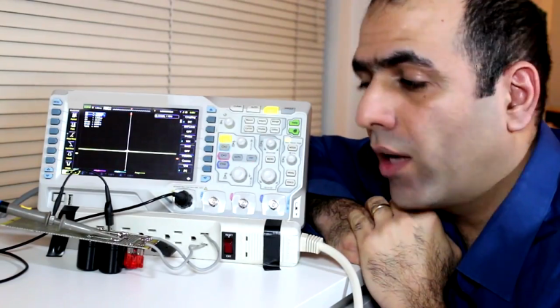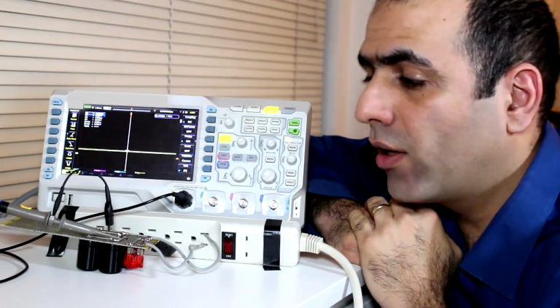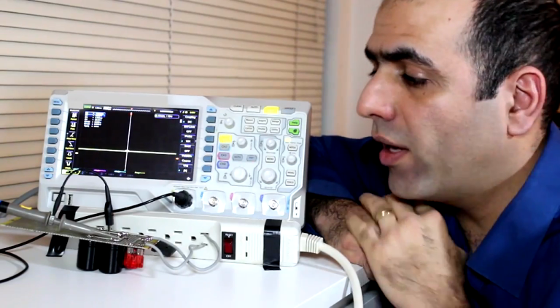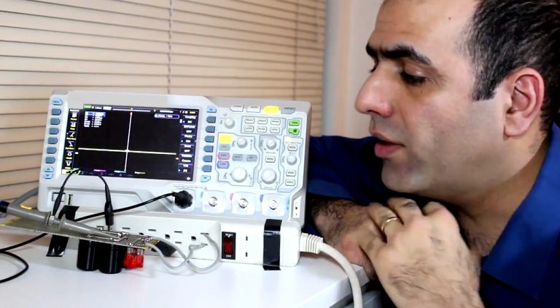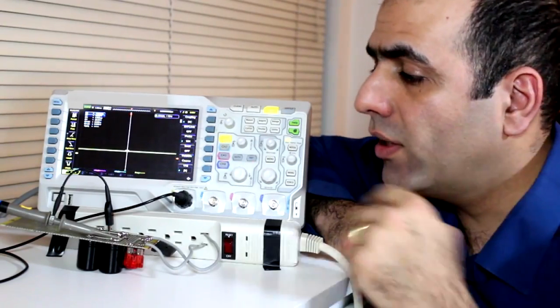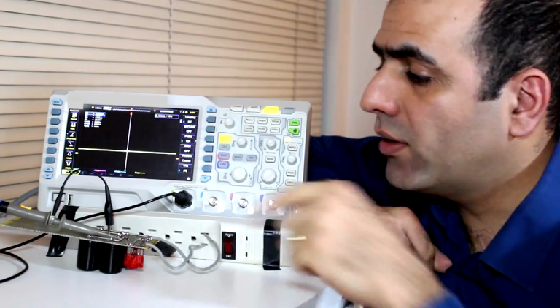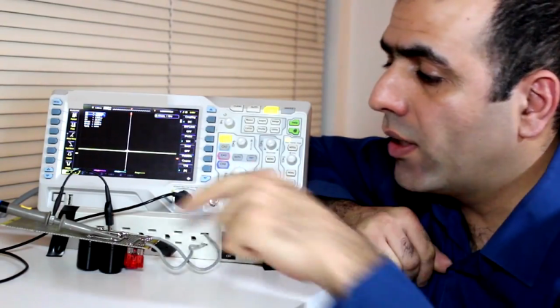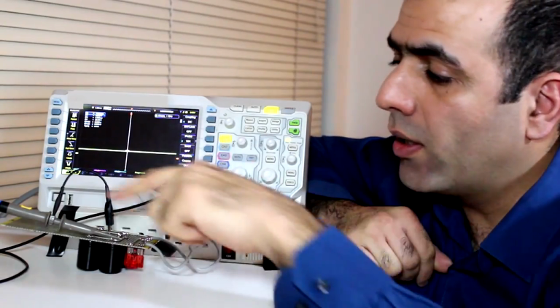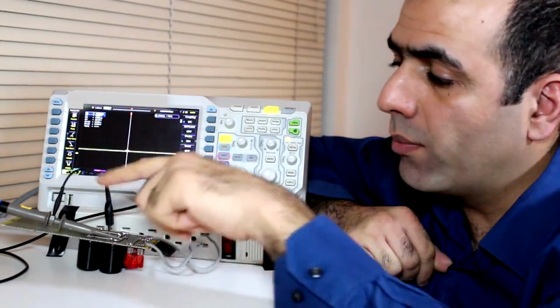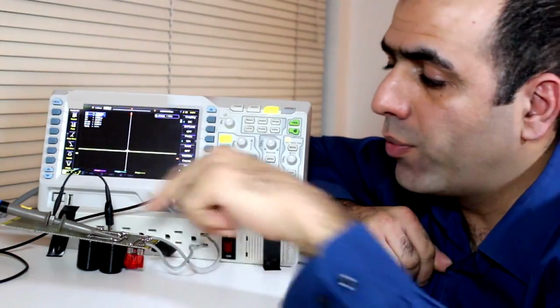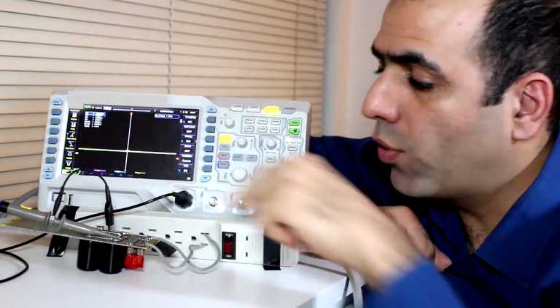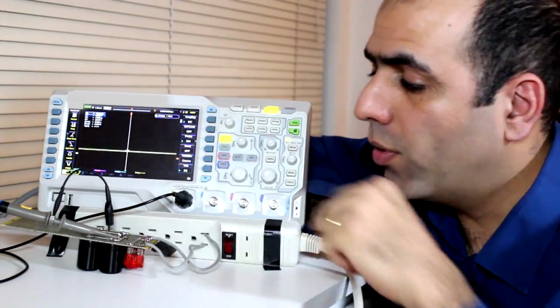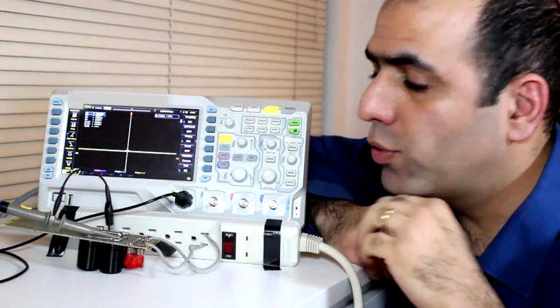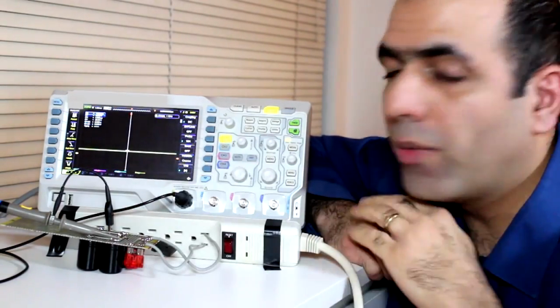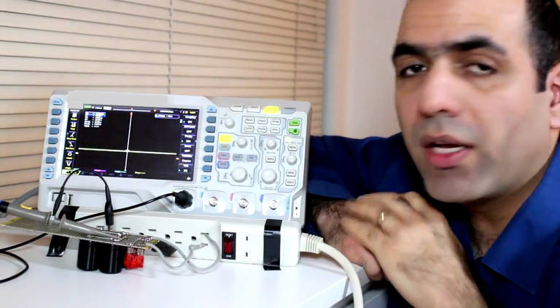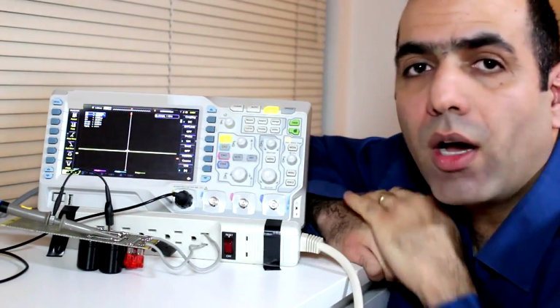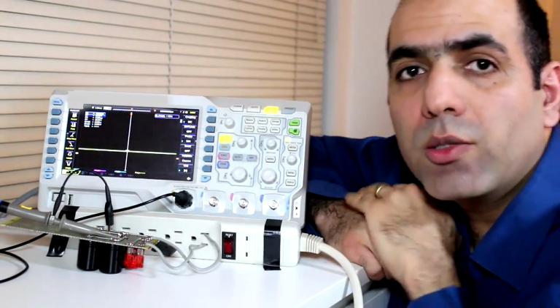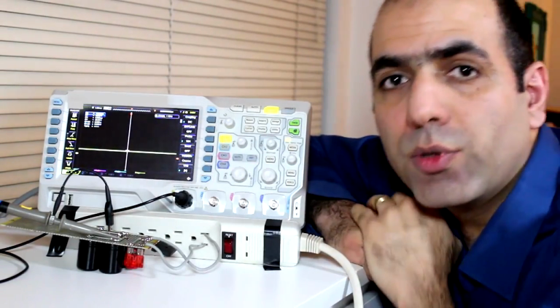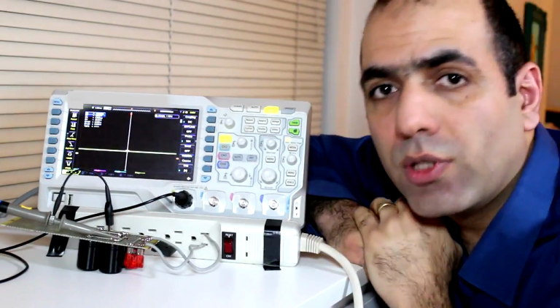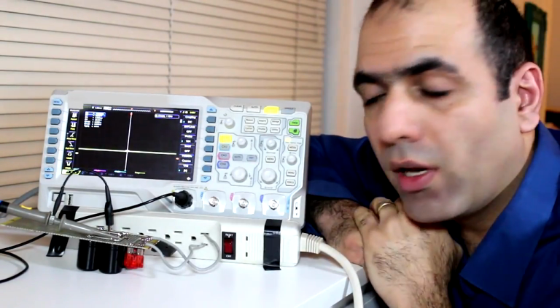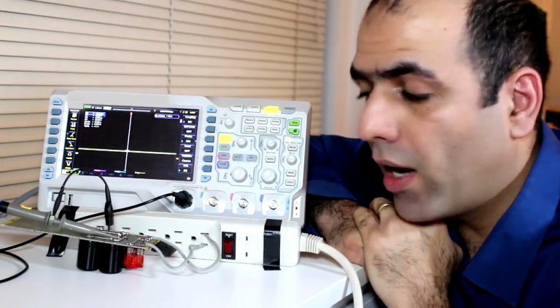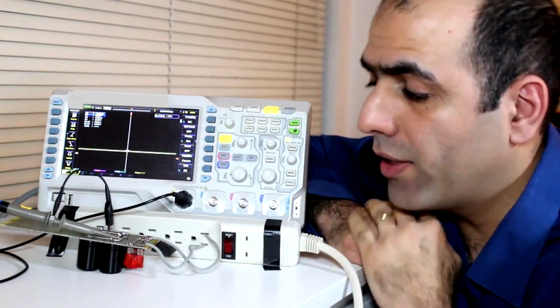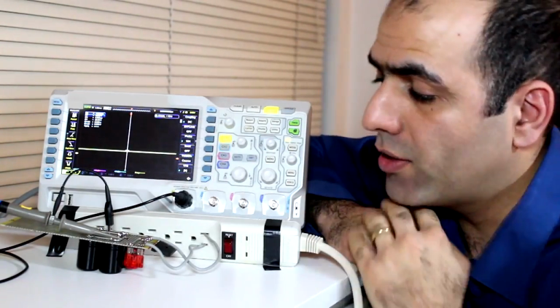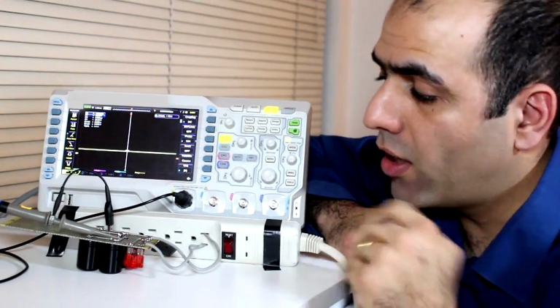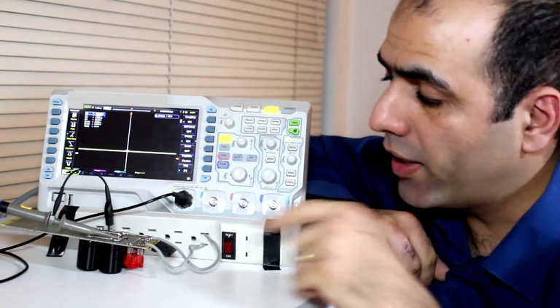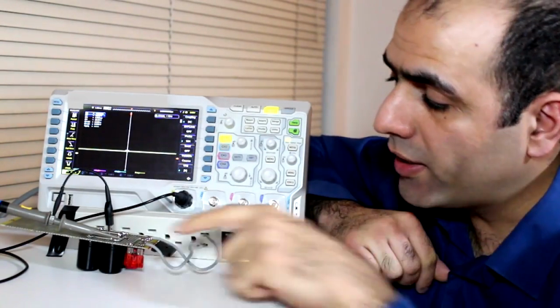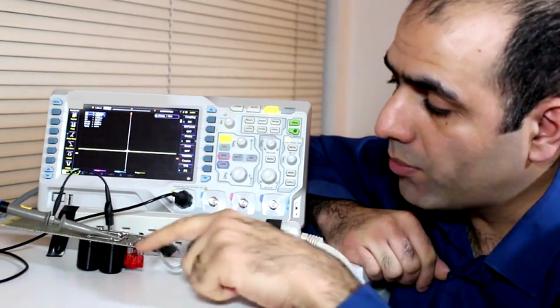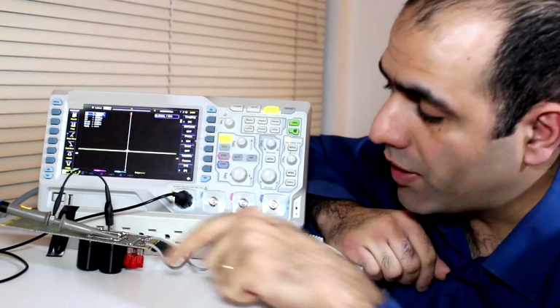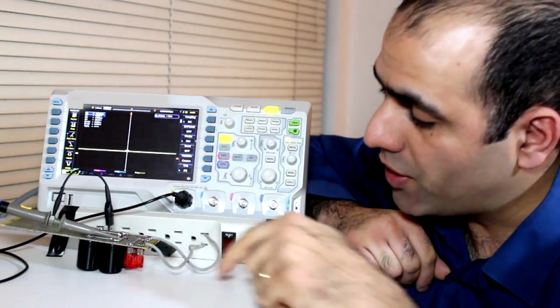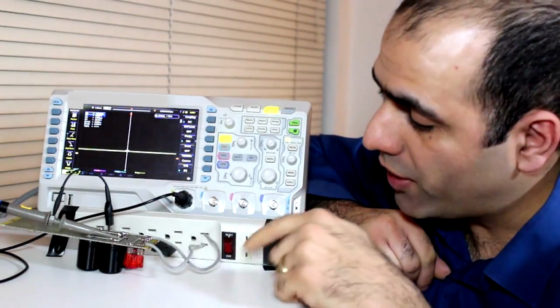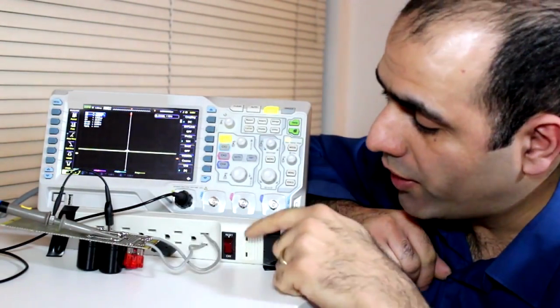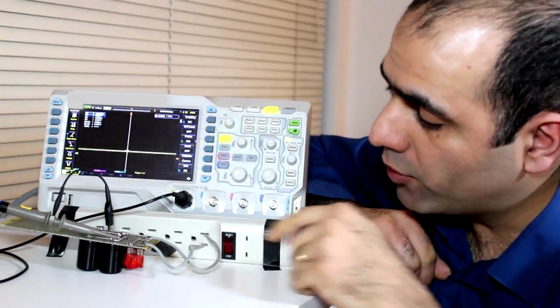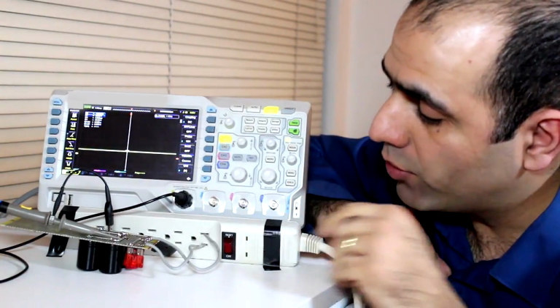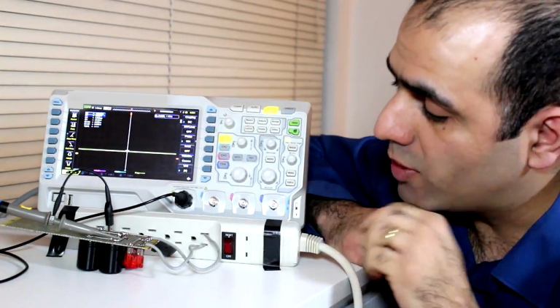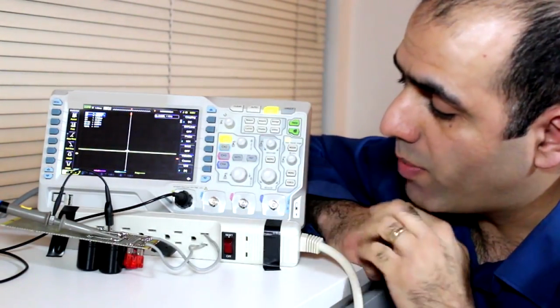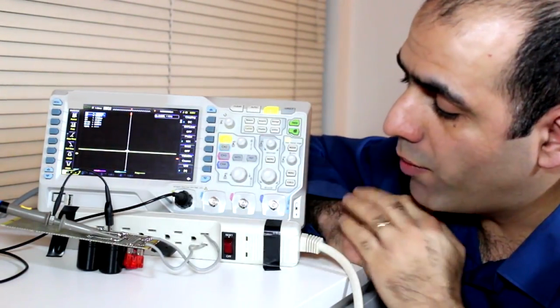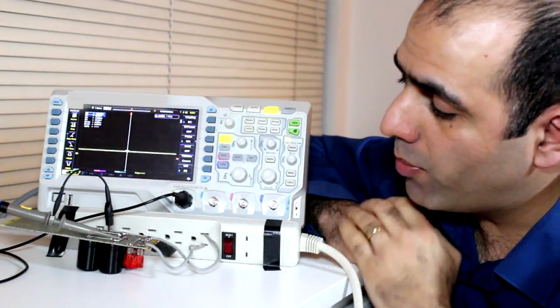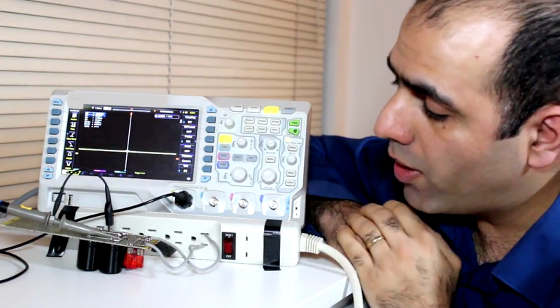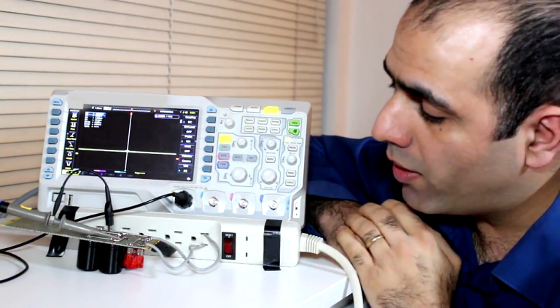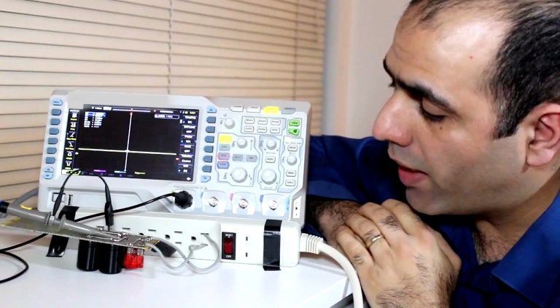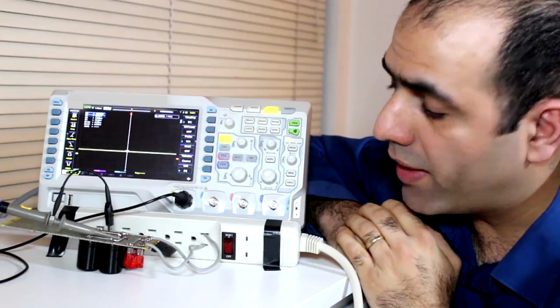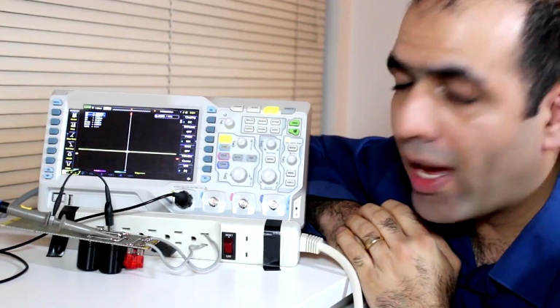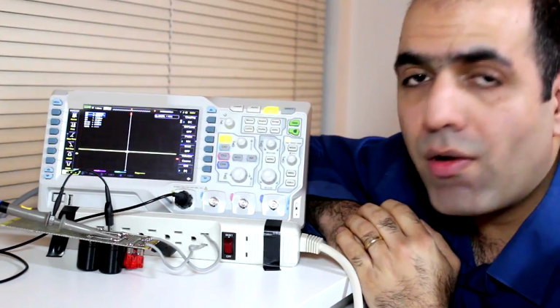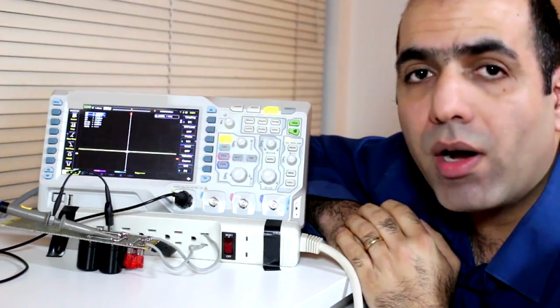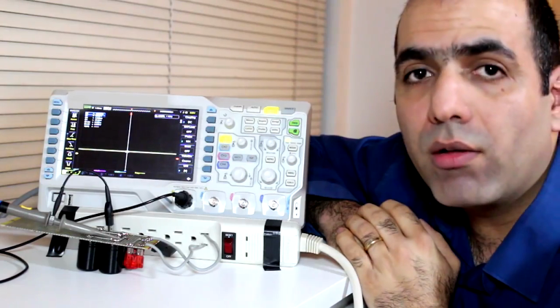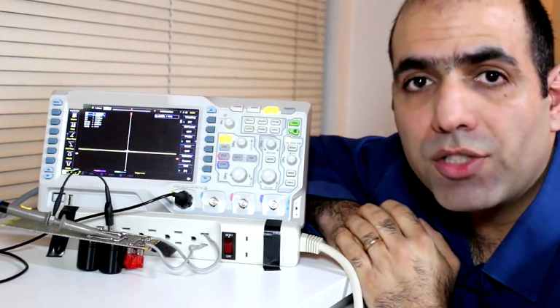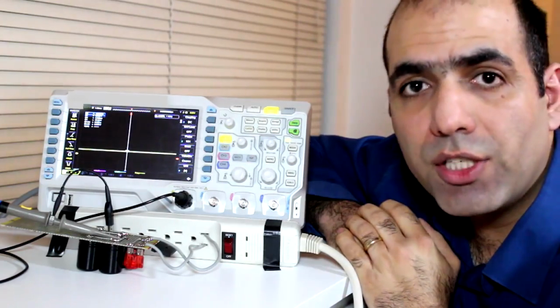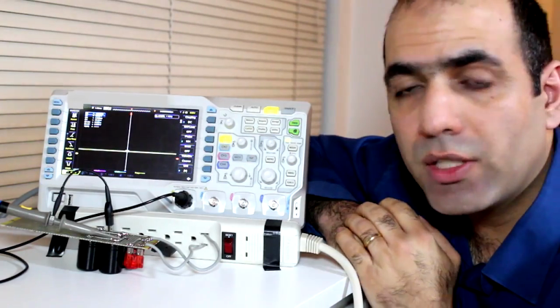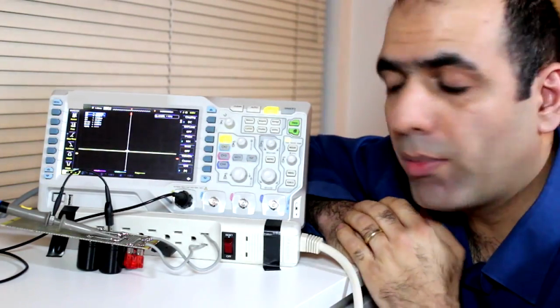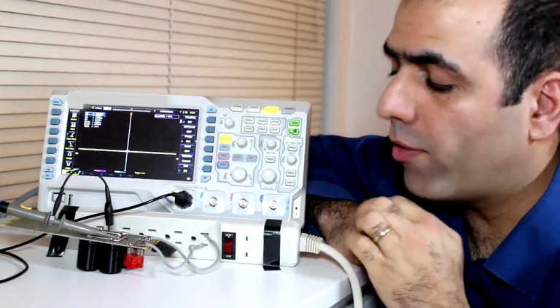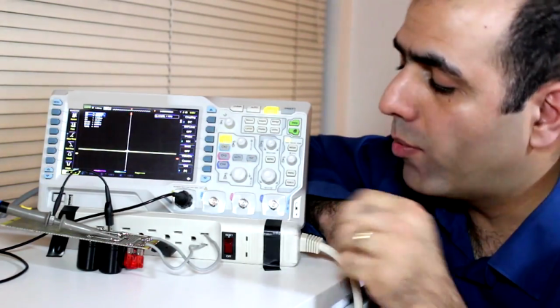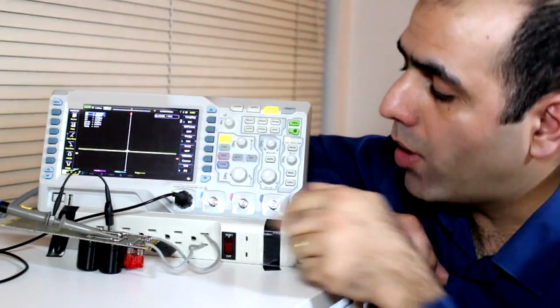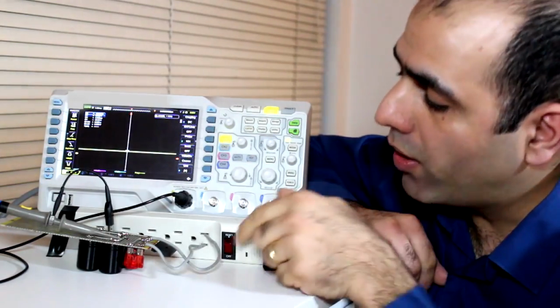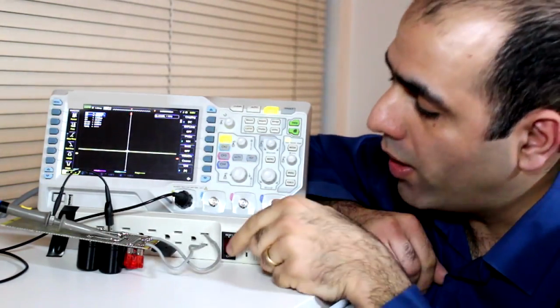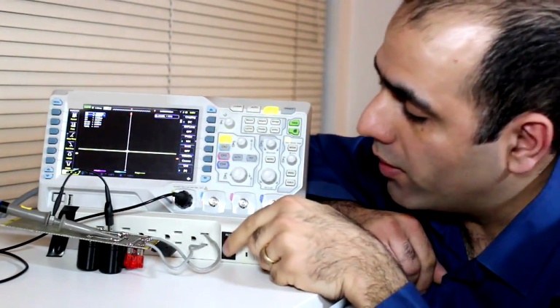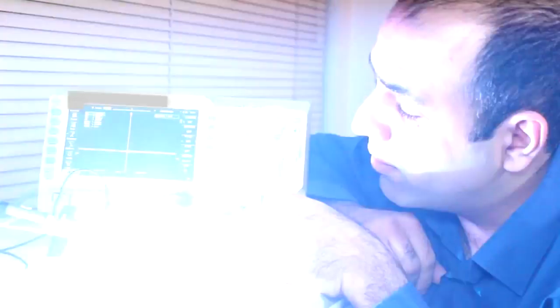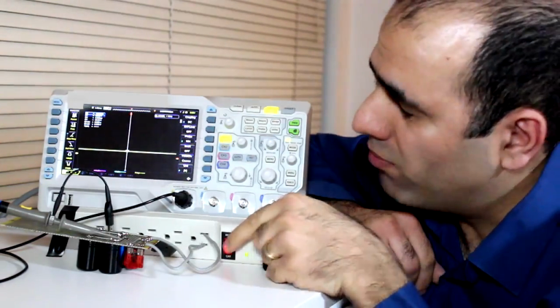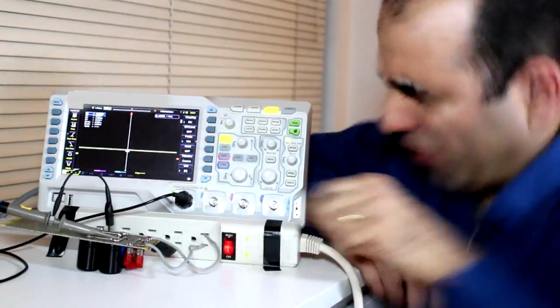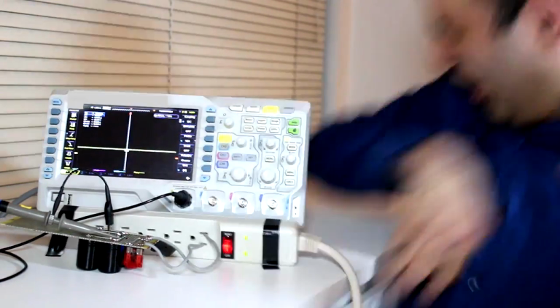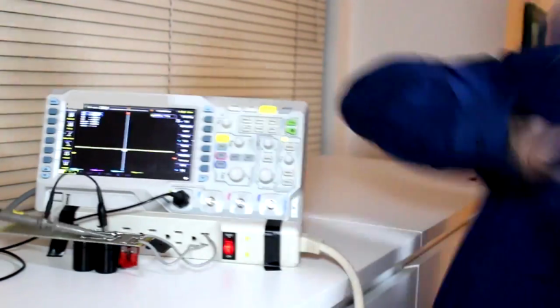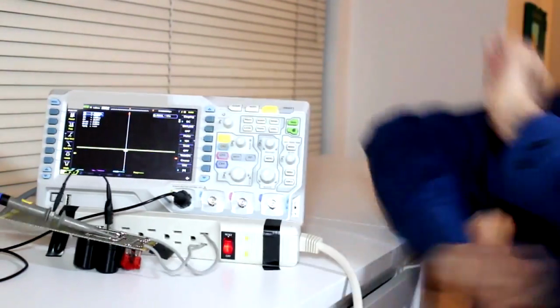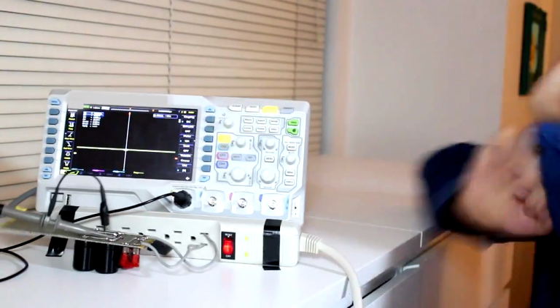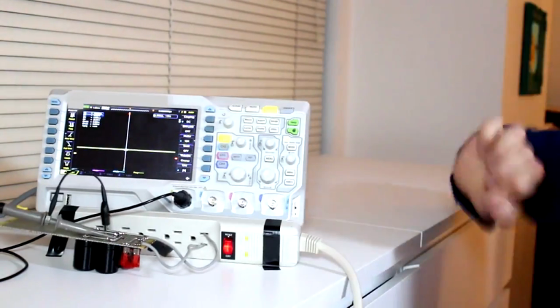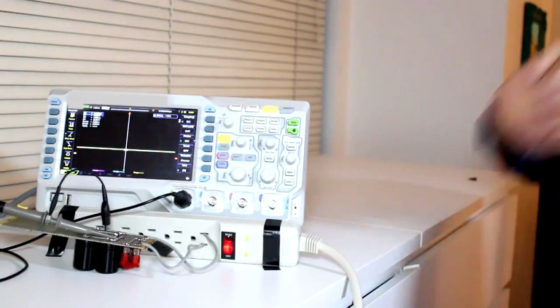I connected the probe to my output lines, connected my circuit to this power bar and now I will turn the power bar on. S**t!